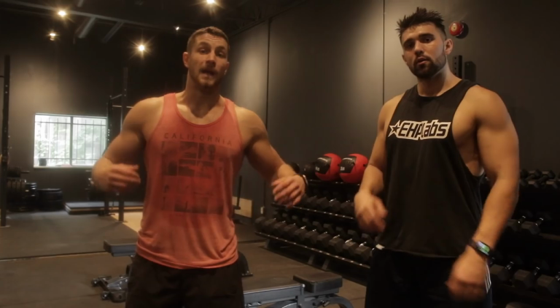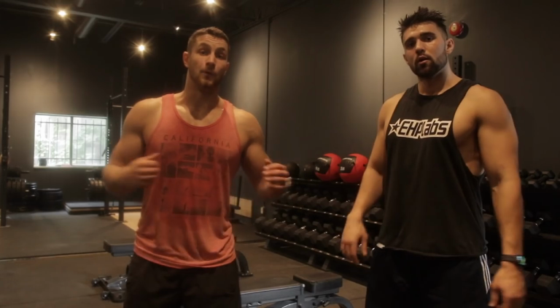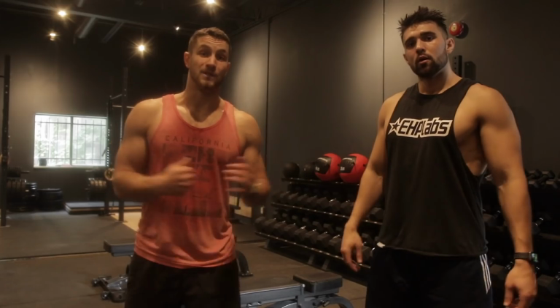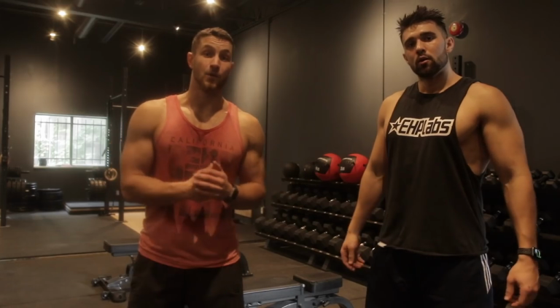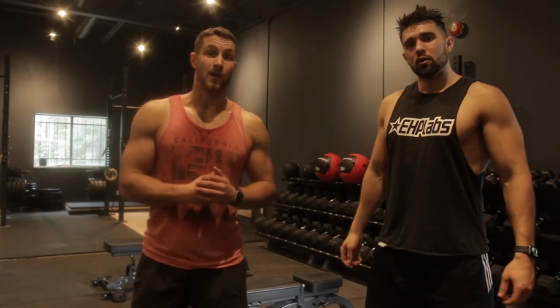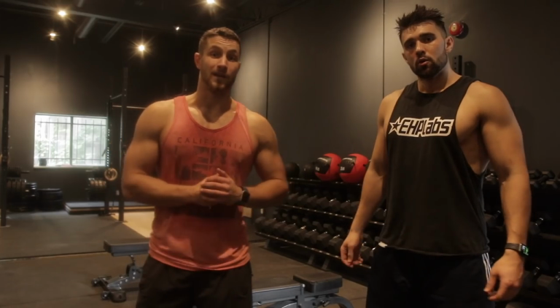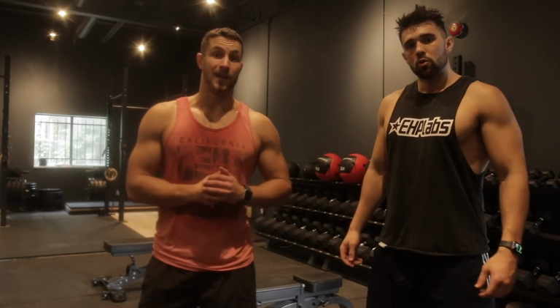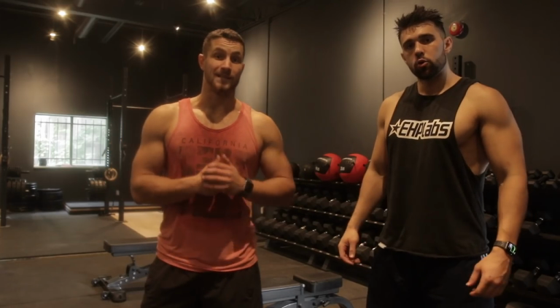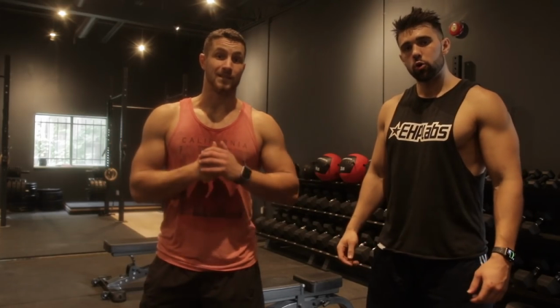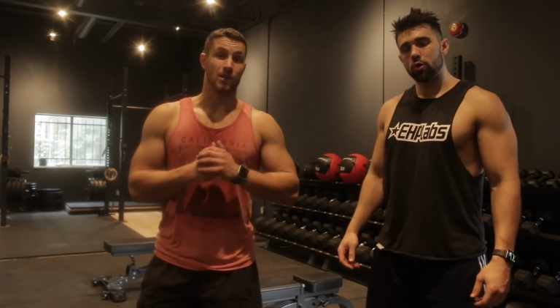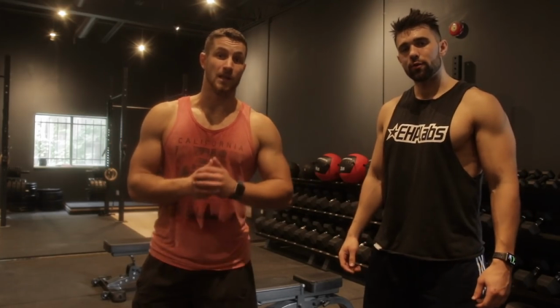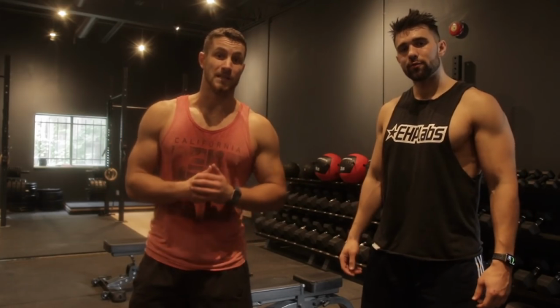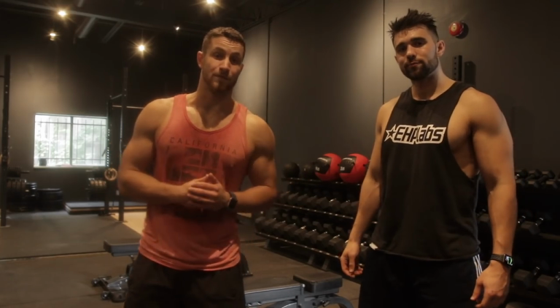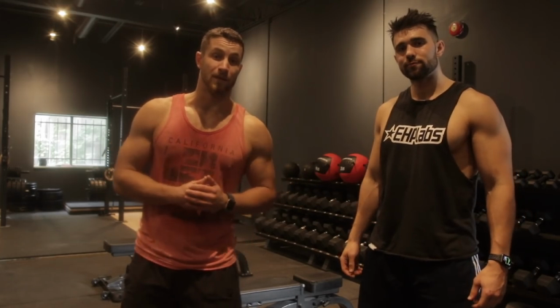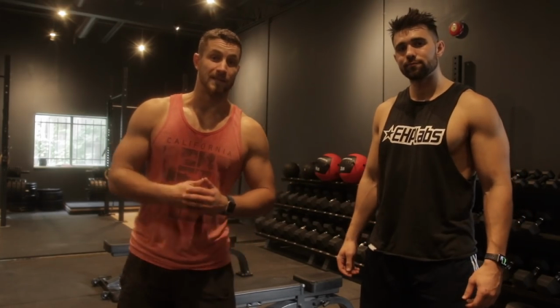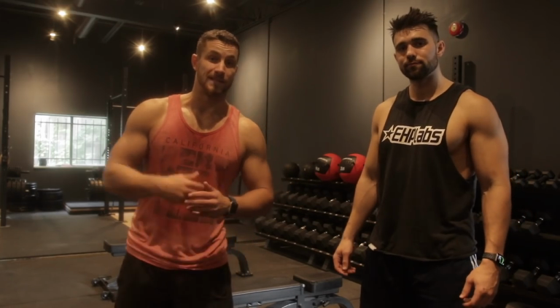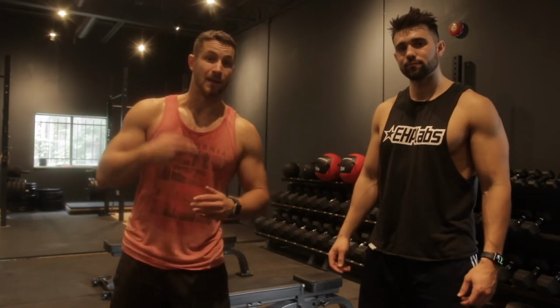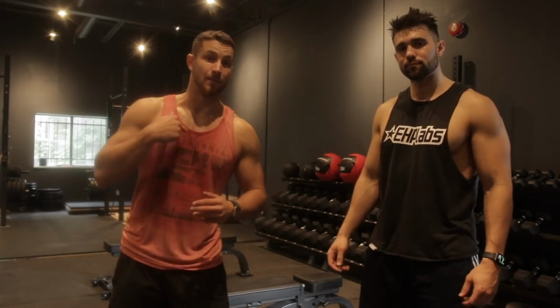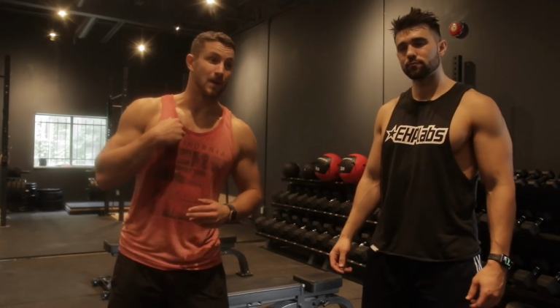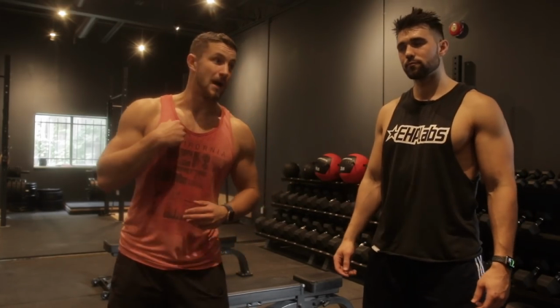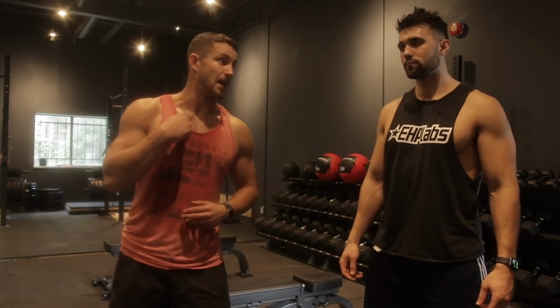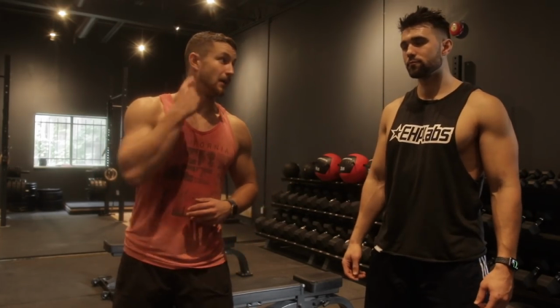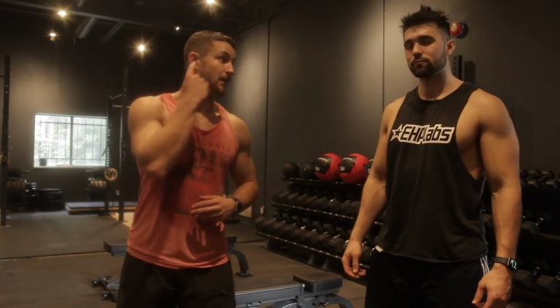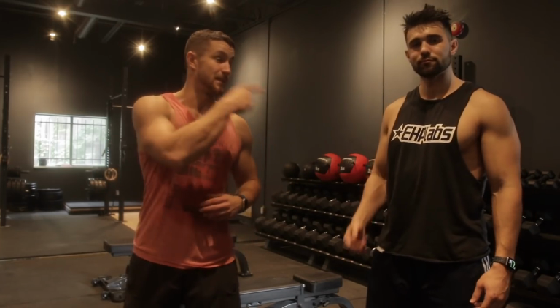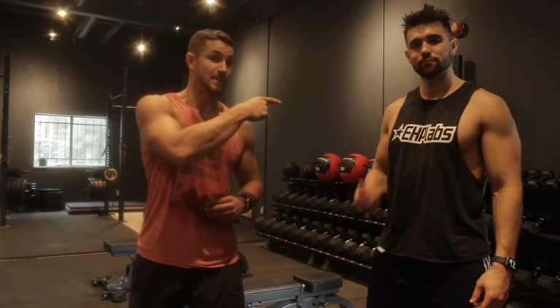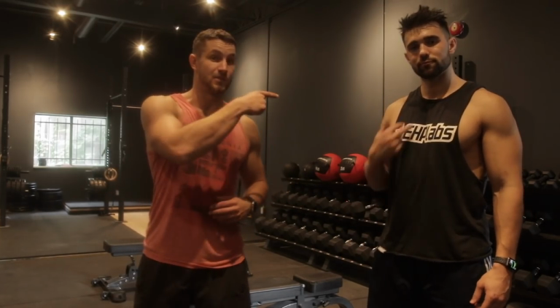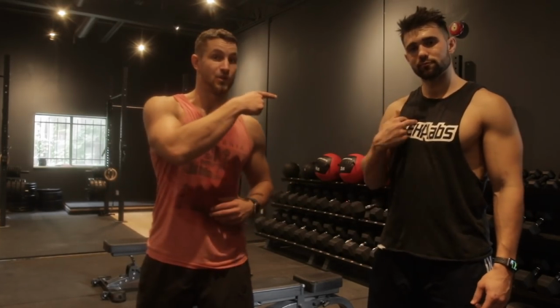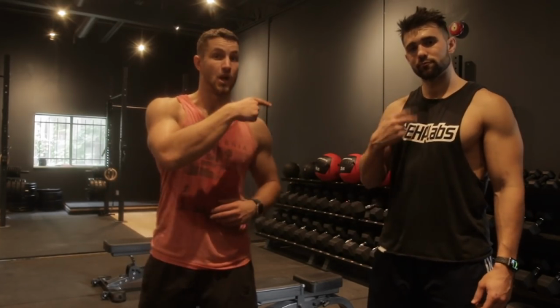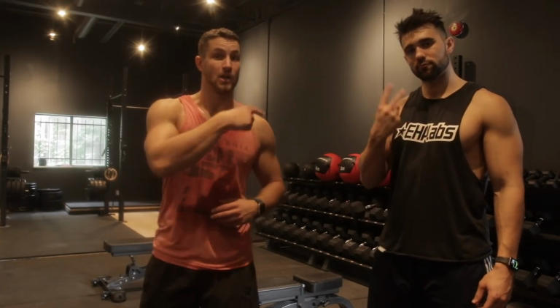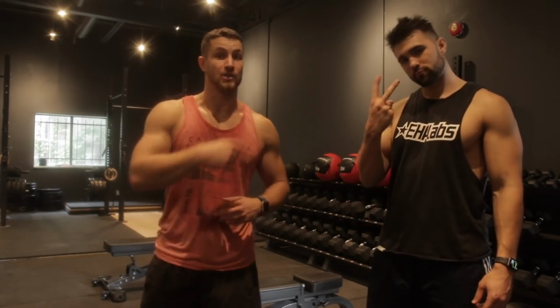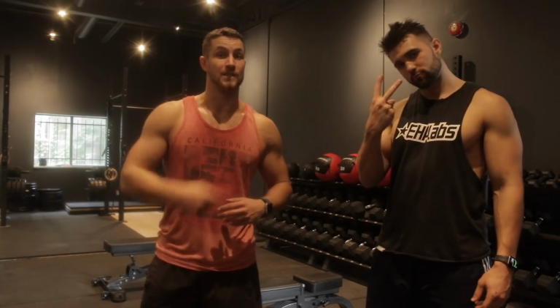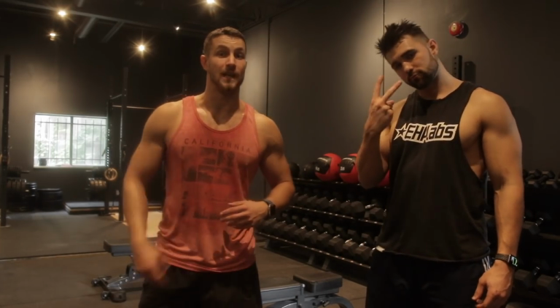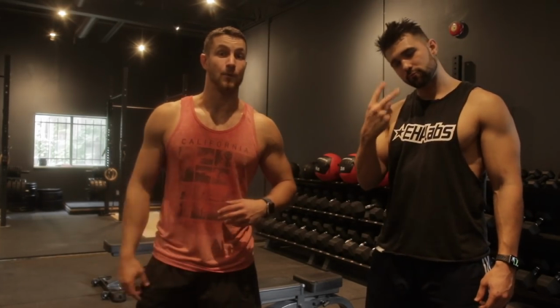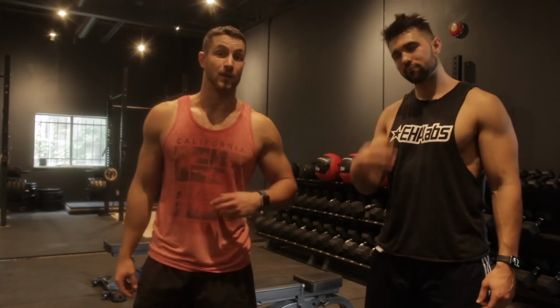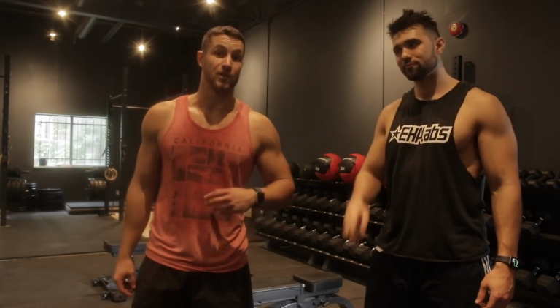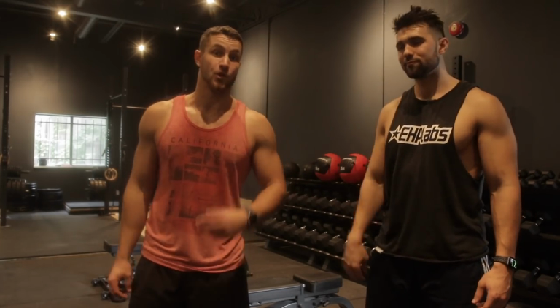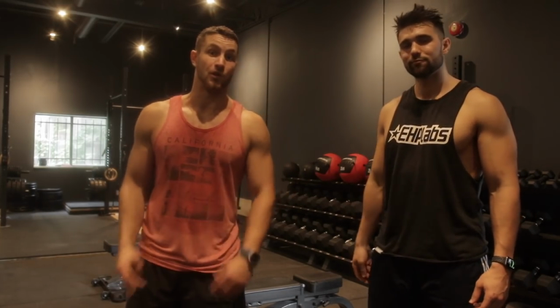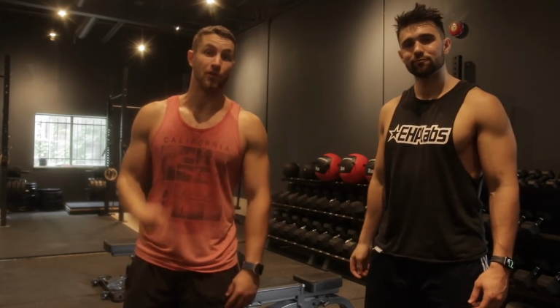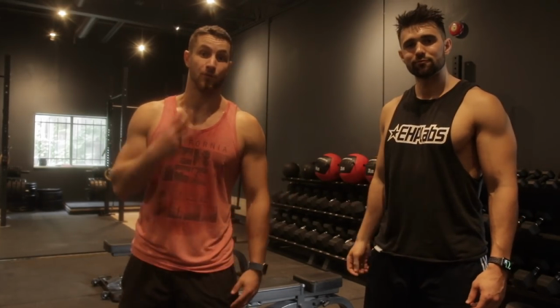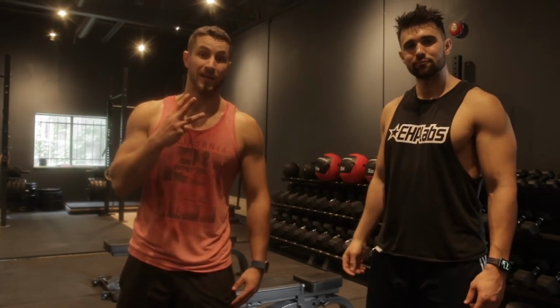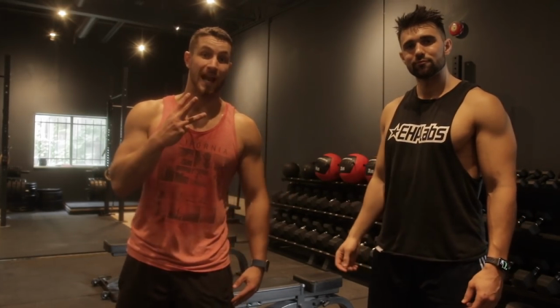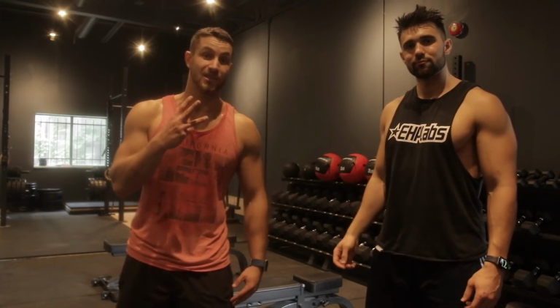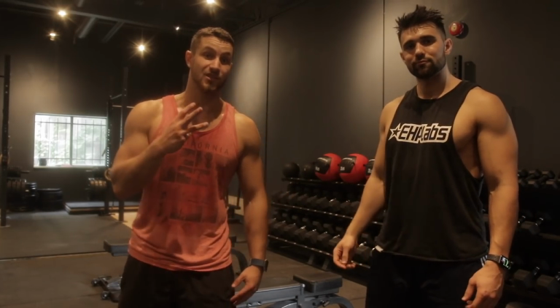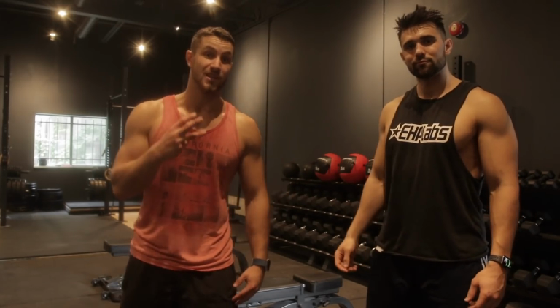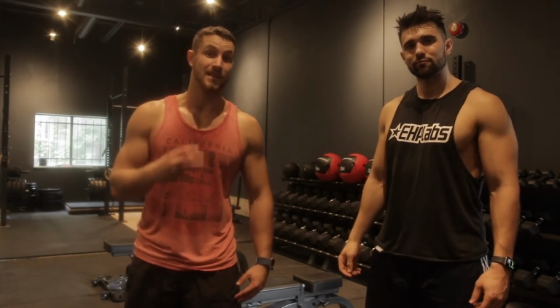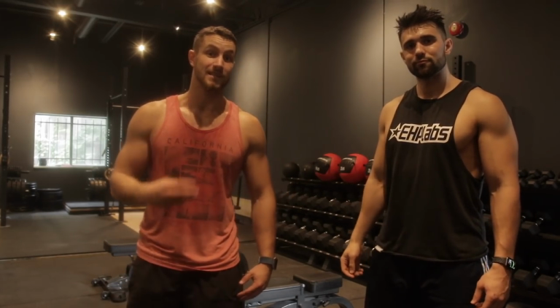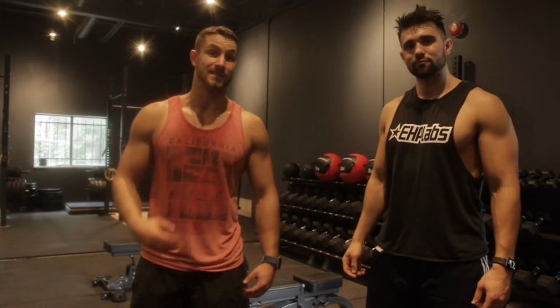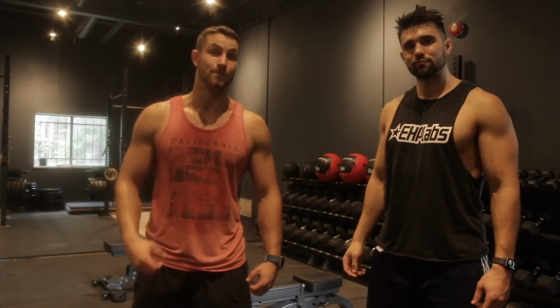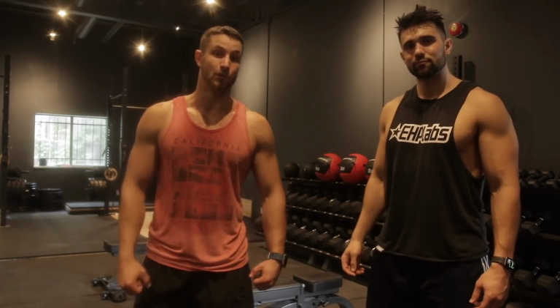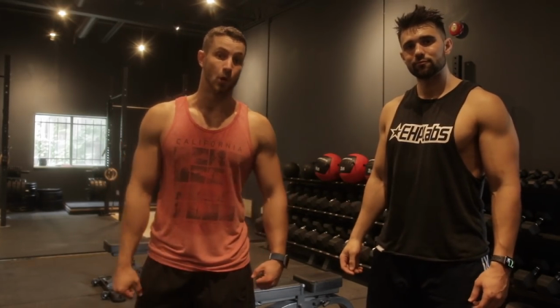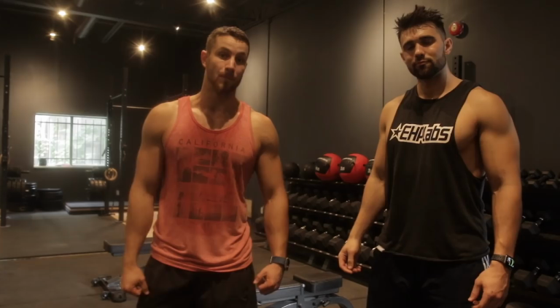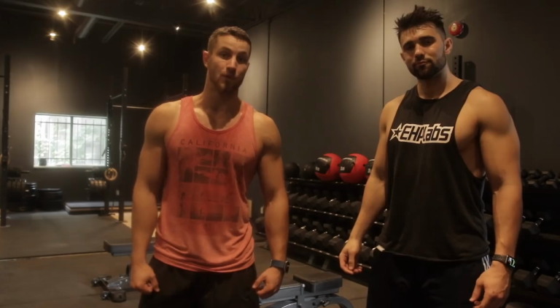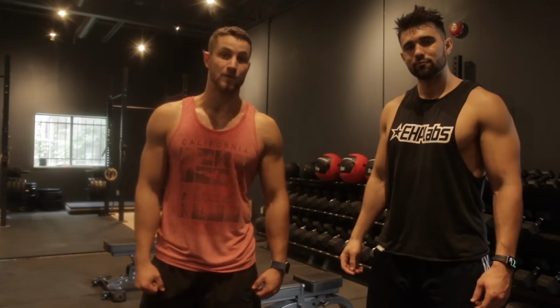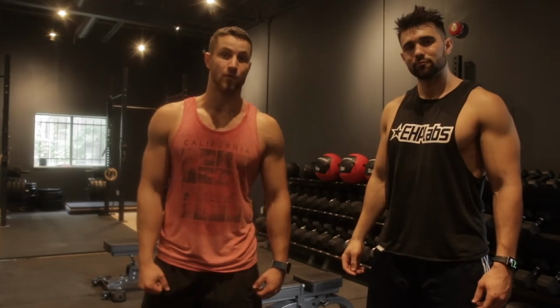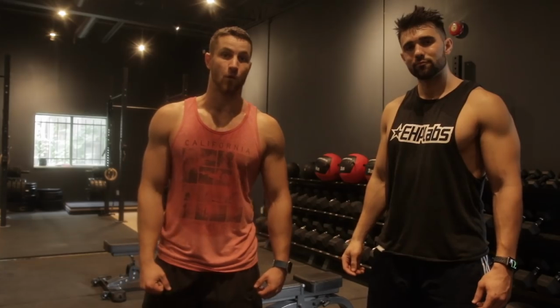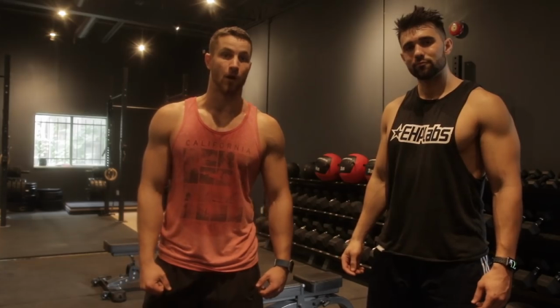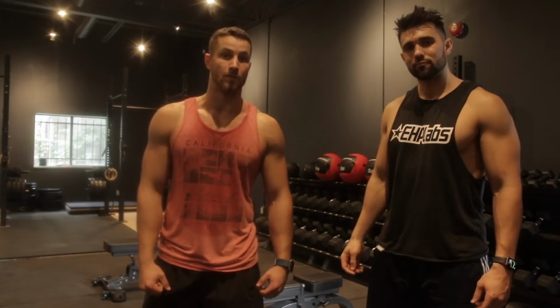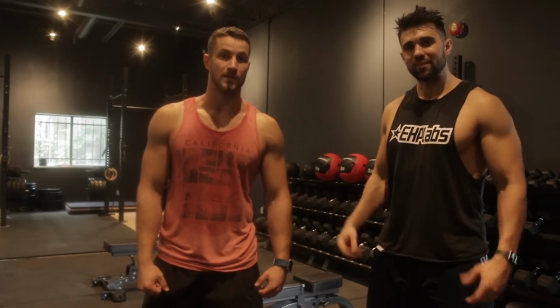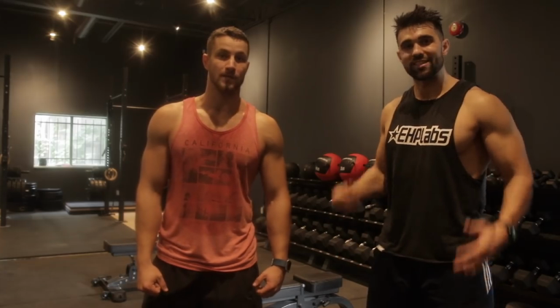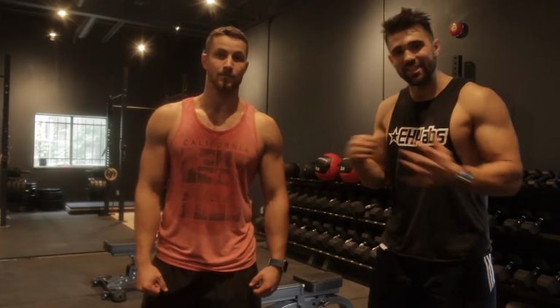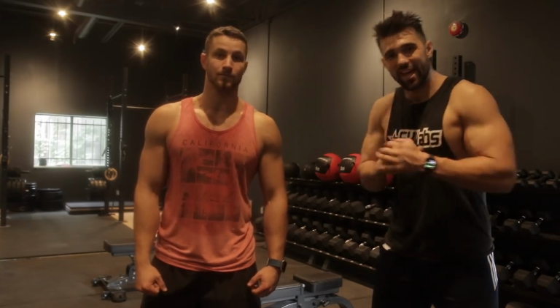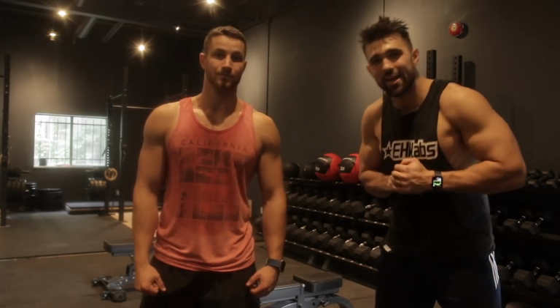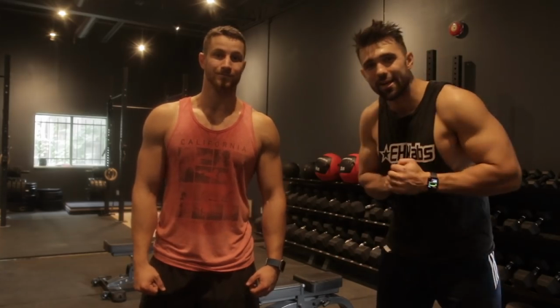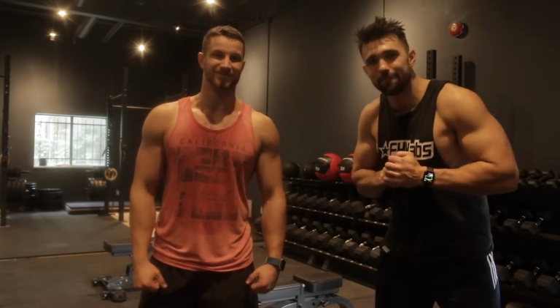Hey, what's going on guys? It's Colossus Fitness here. I'm Kyle, this is Josh, and today we're going to show you three exercises to blow up those forearms. Let's get it!